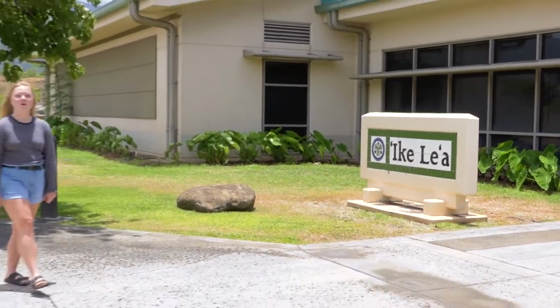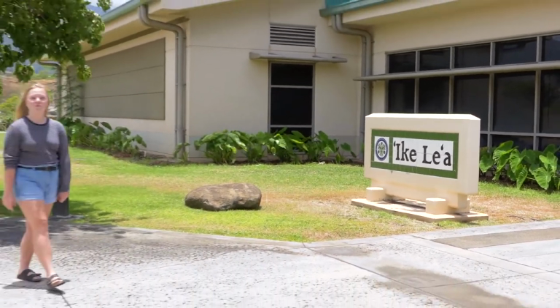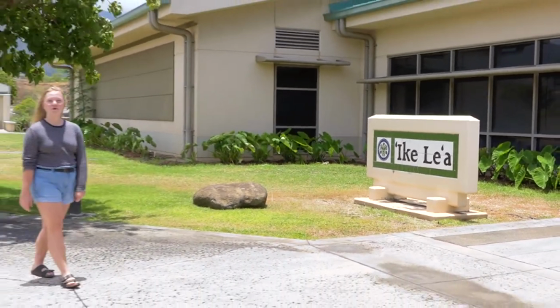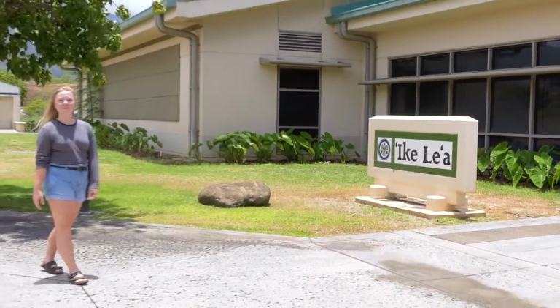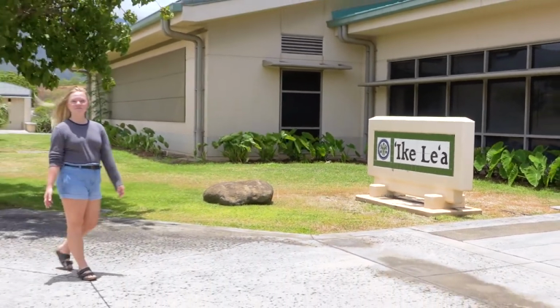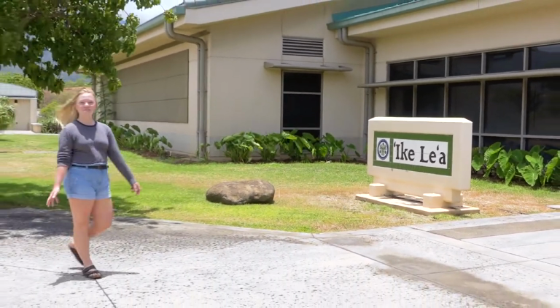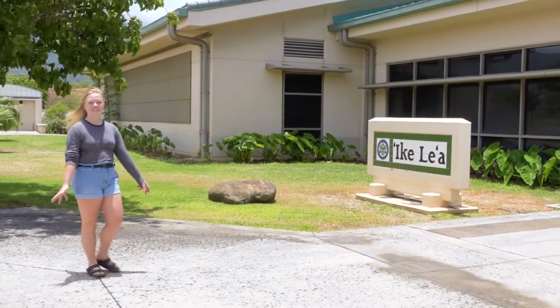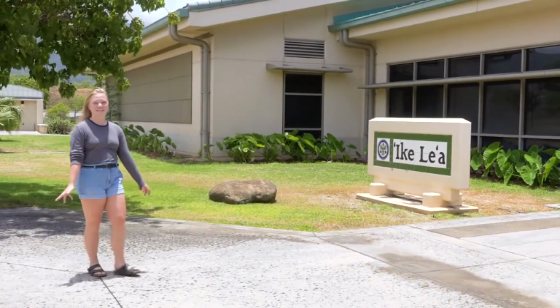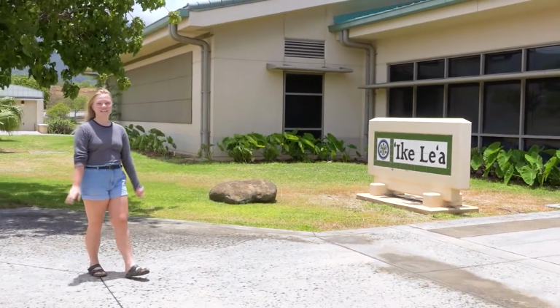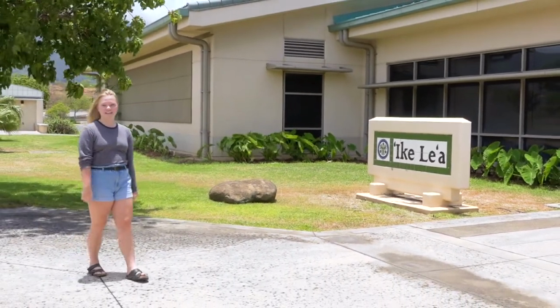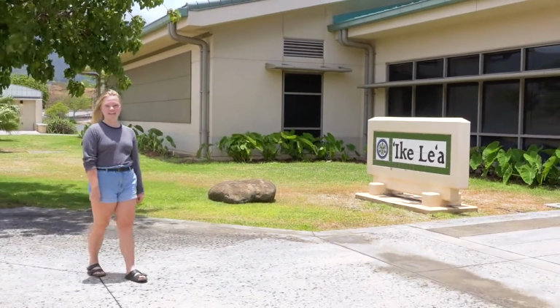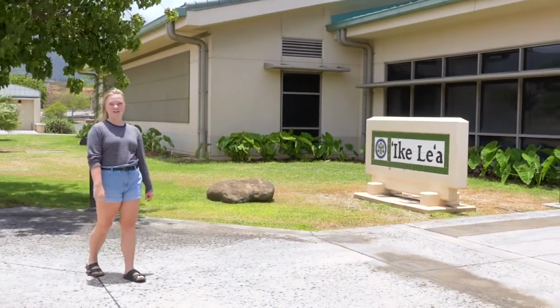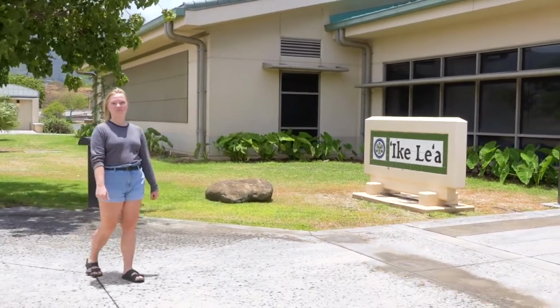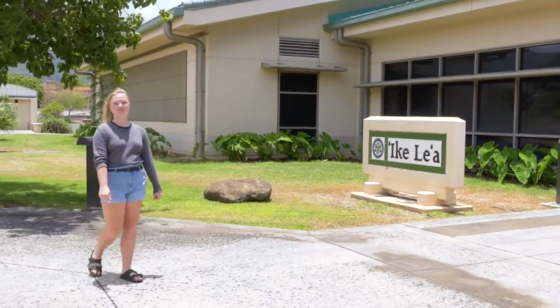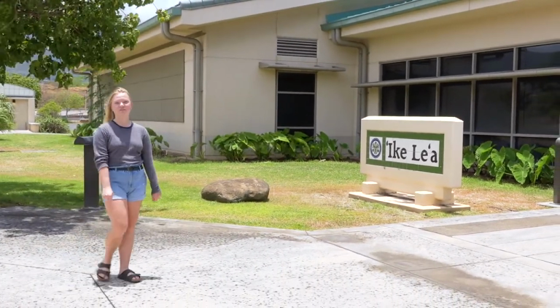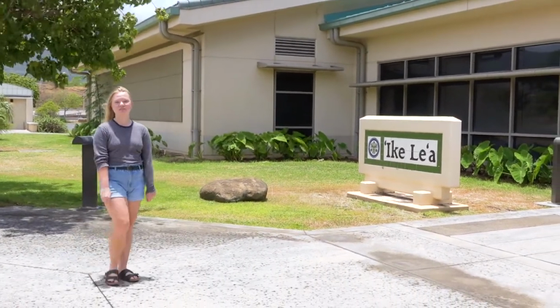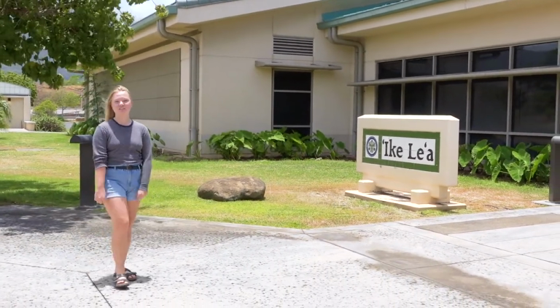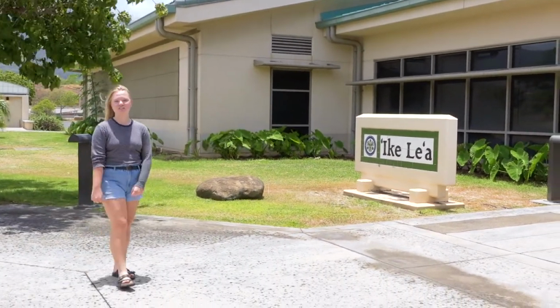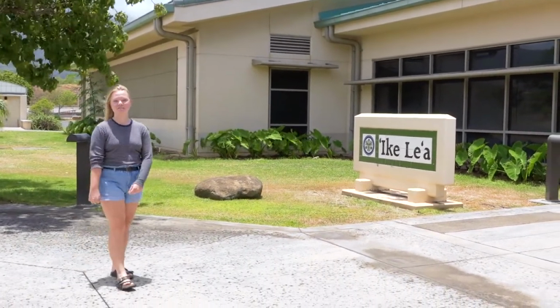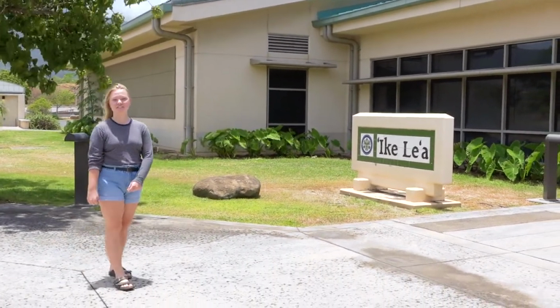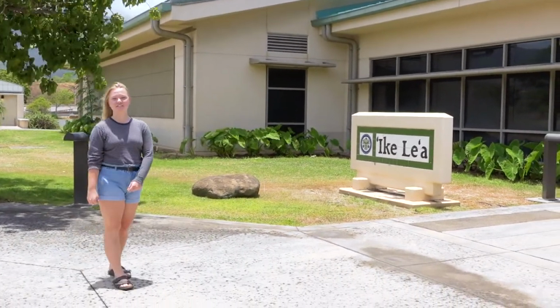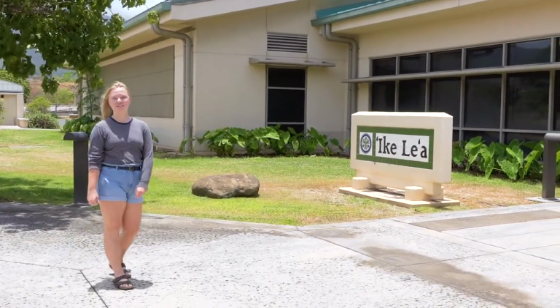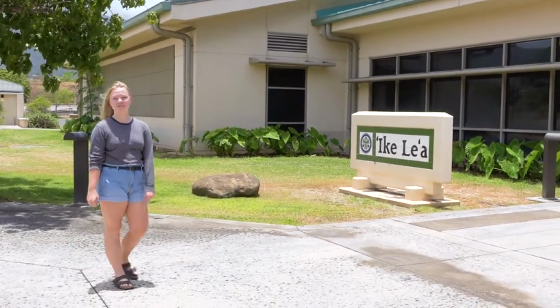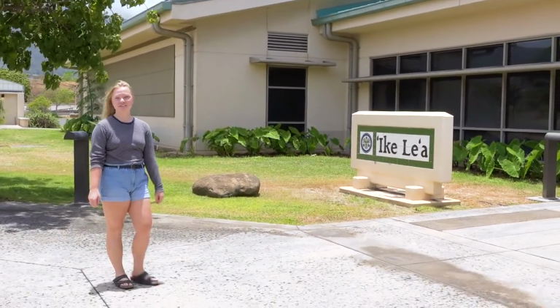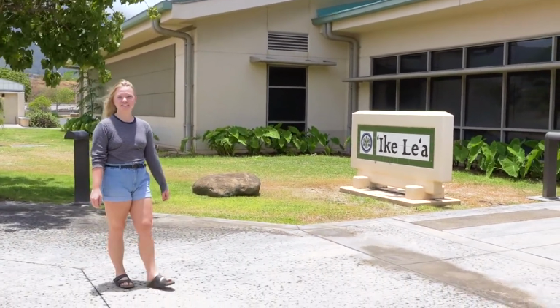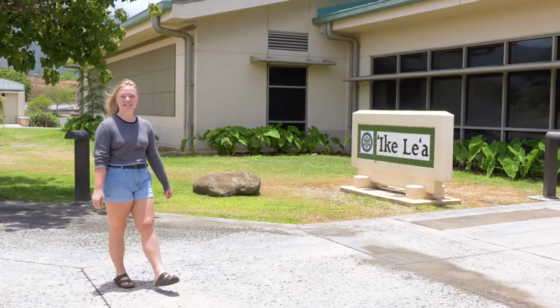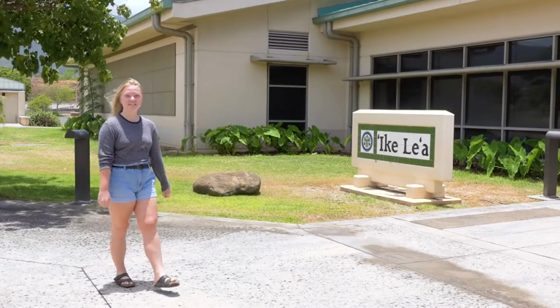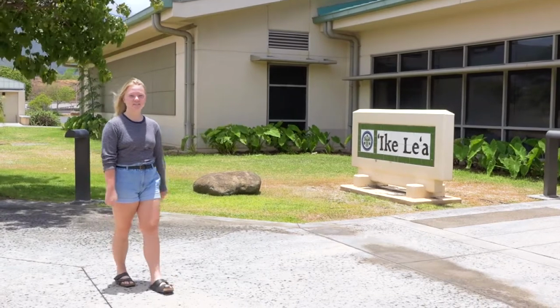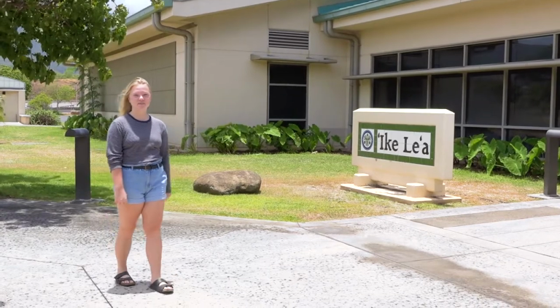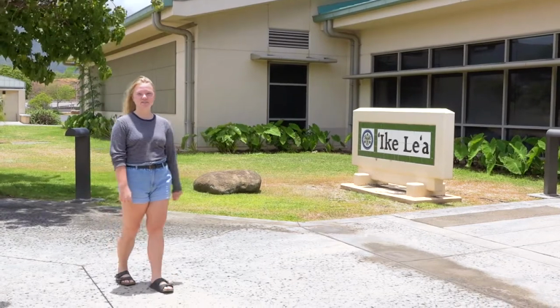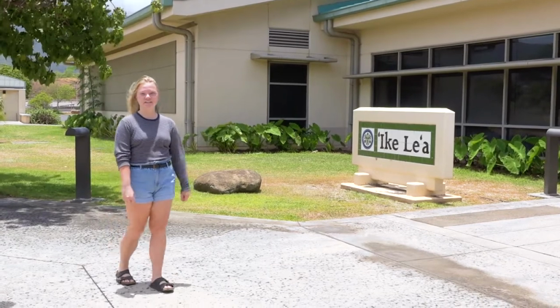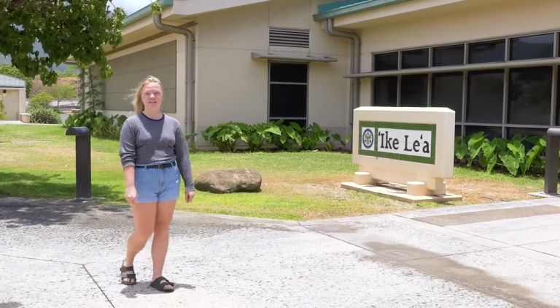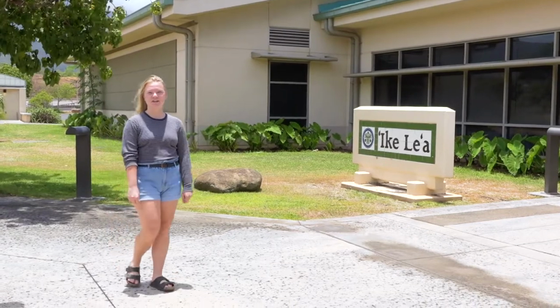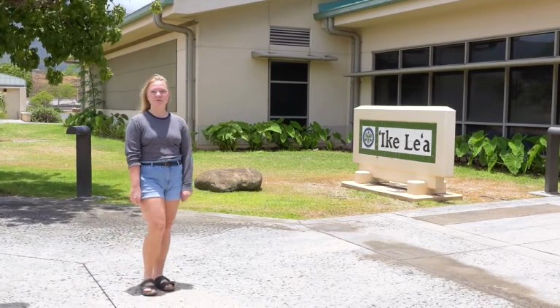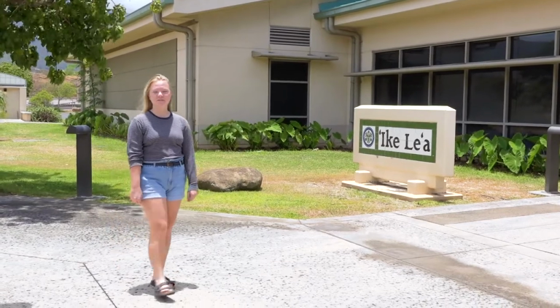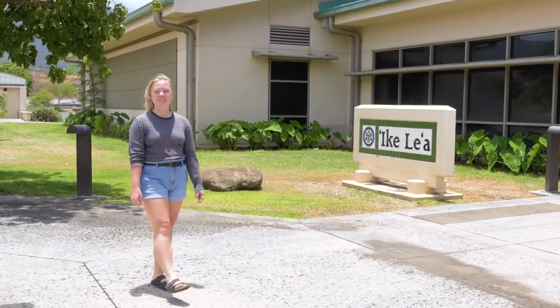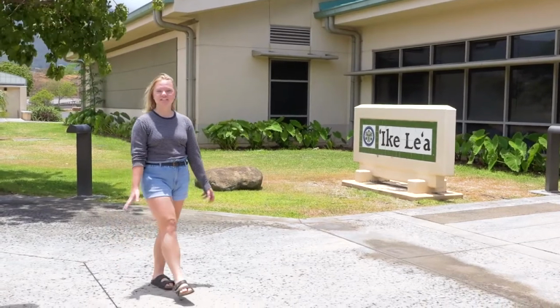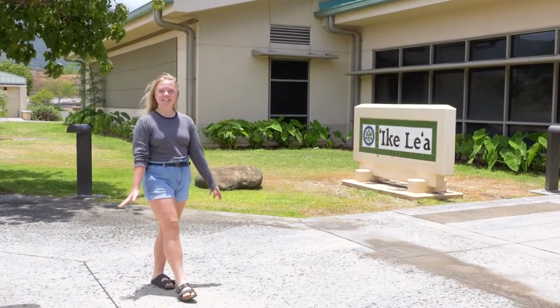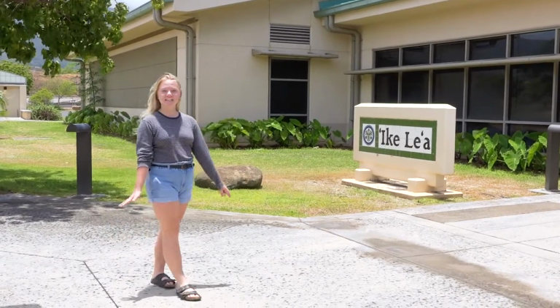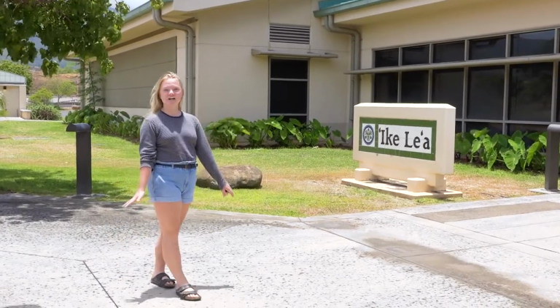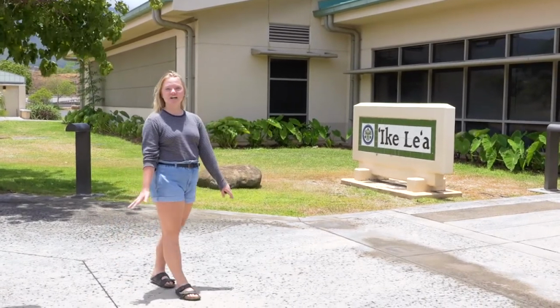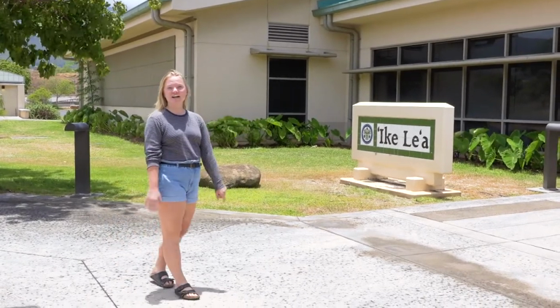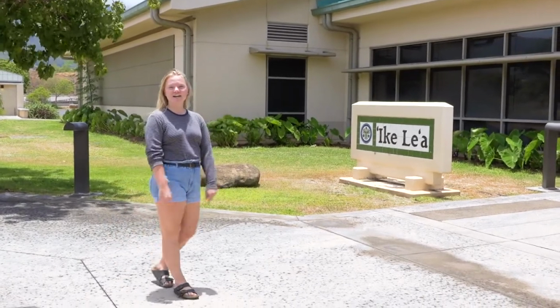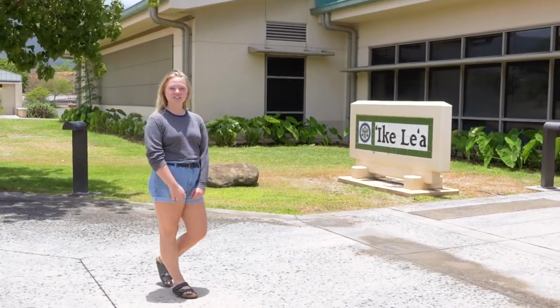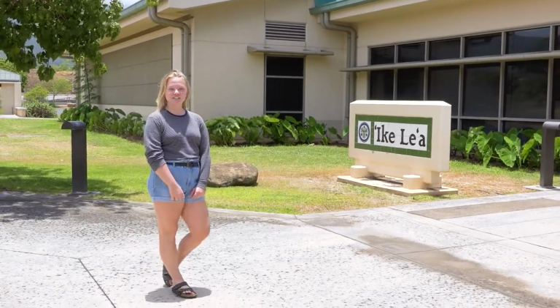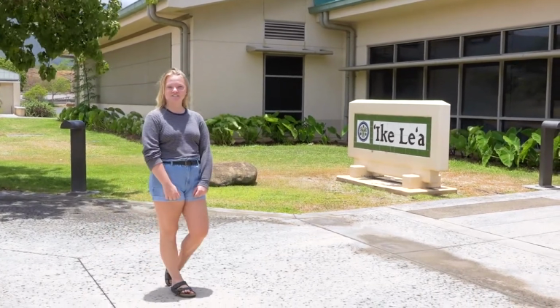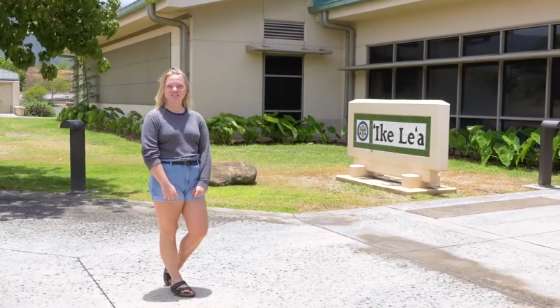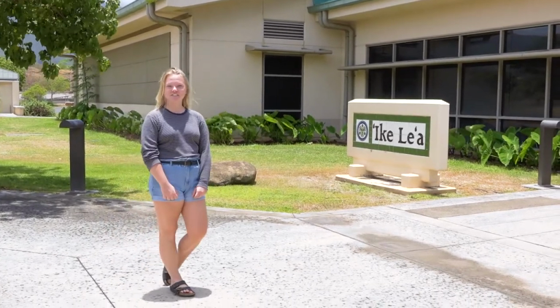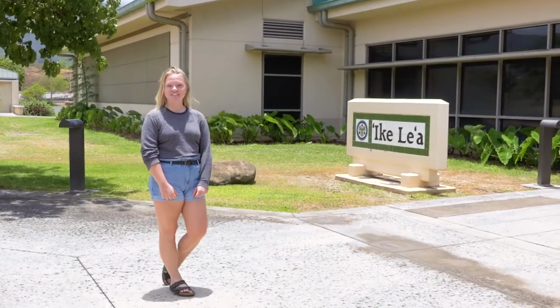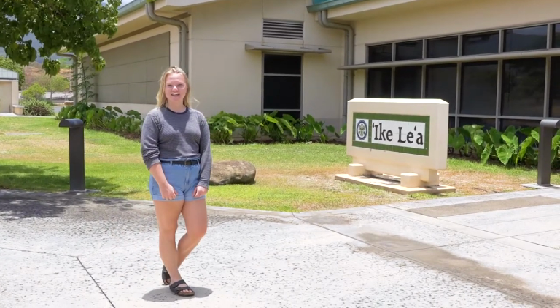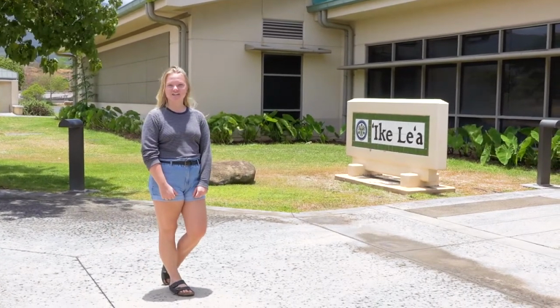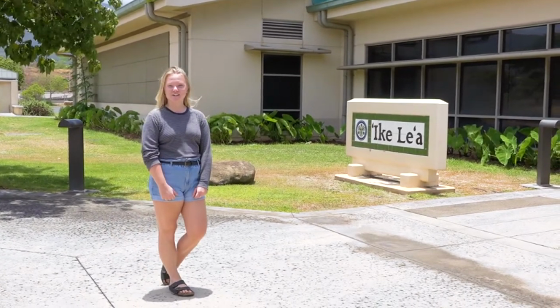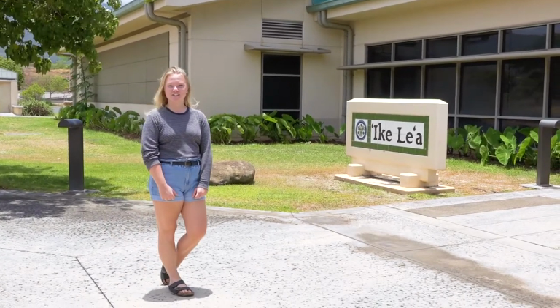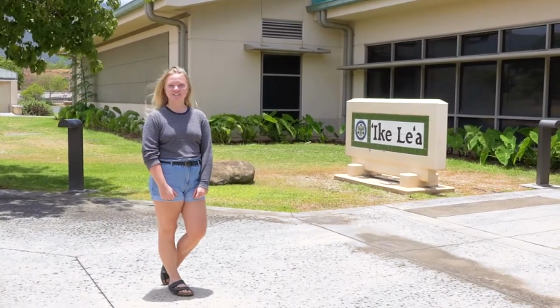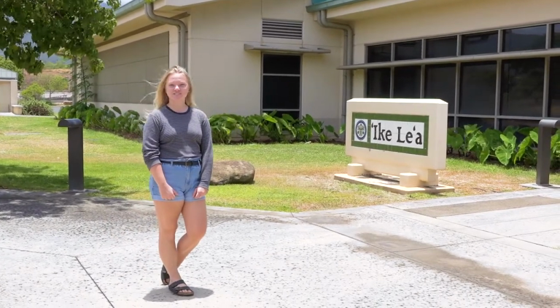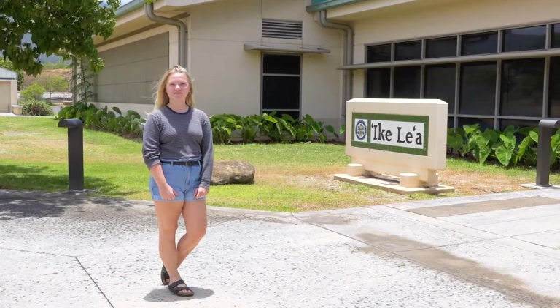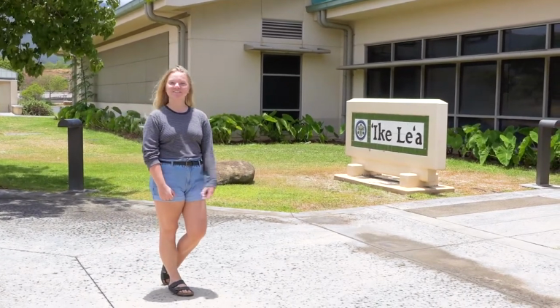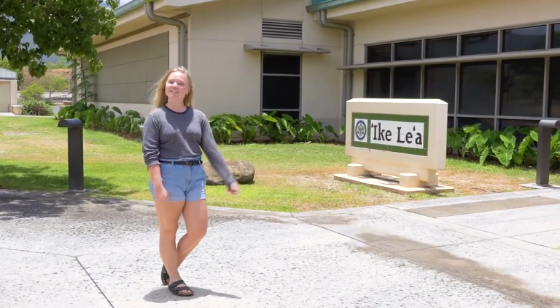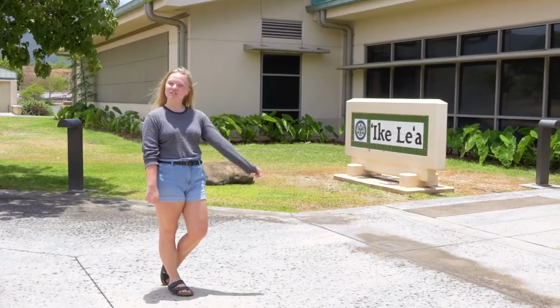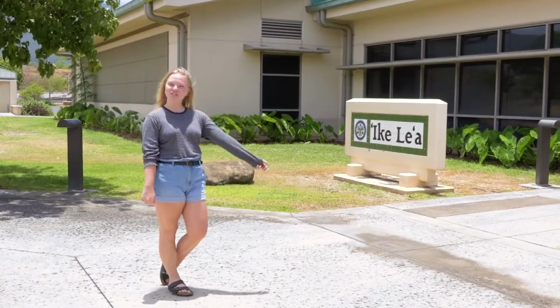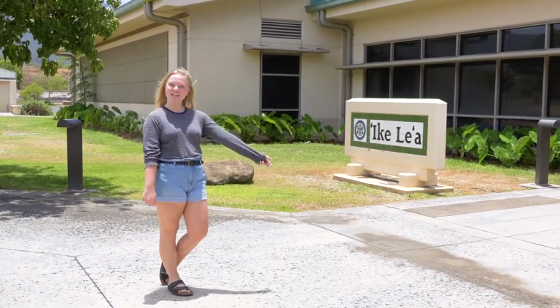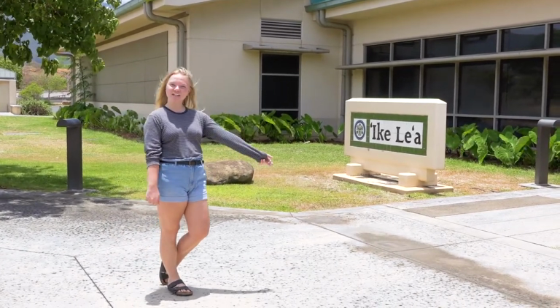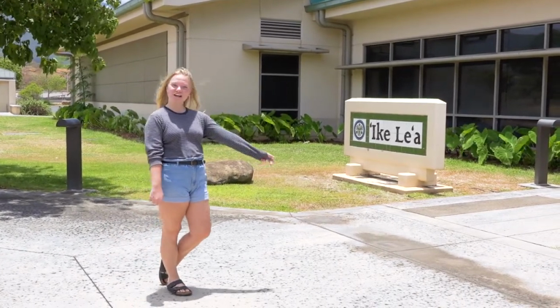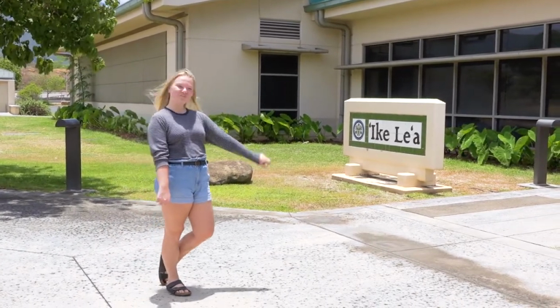Welcome to Ikele'a, UHMC's newest science building with state-of-the-art energy-efficient technology. Let's go check it out.